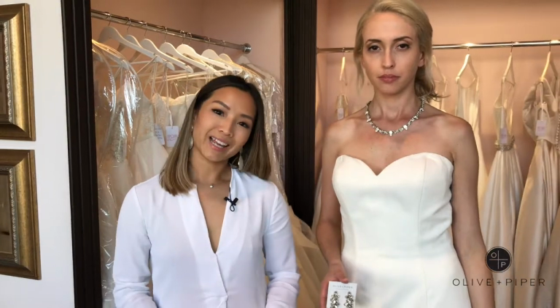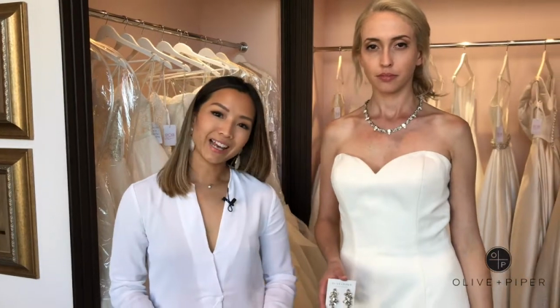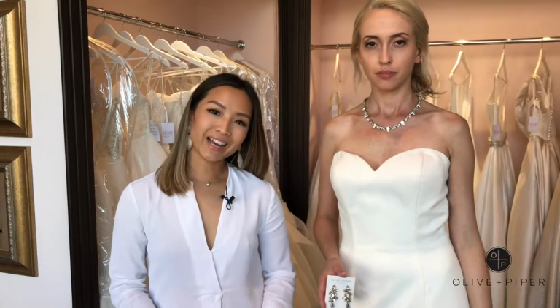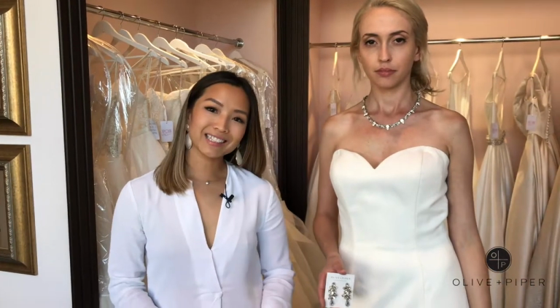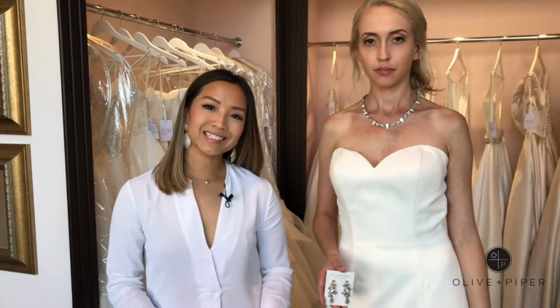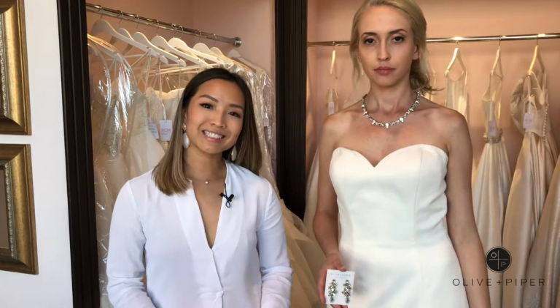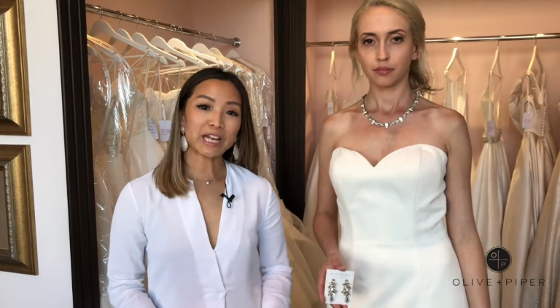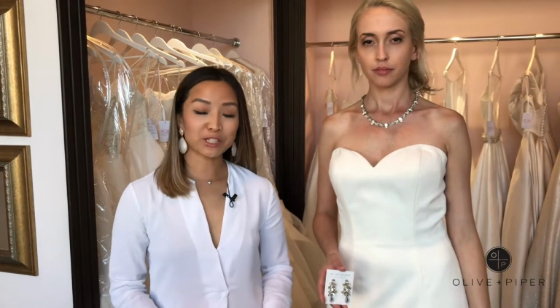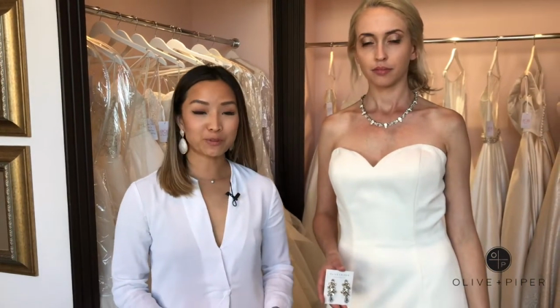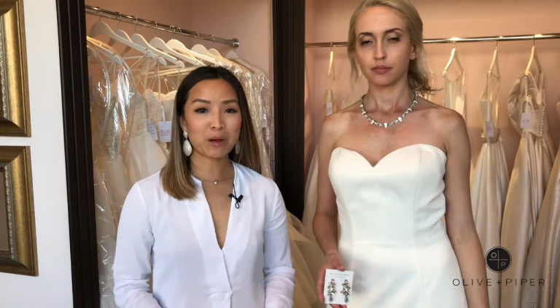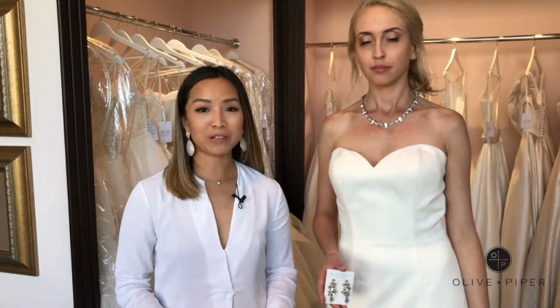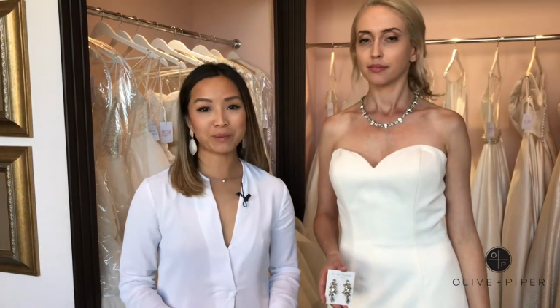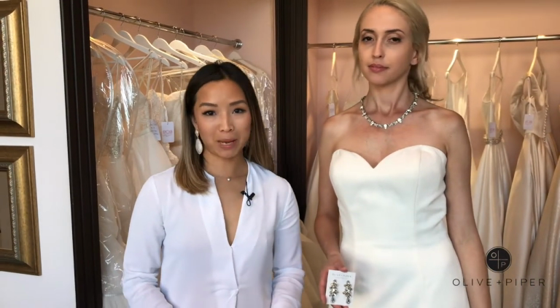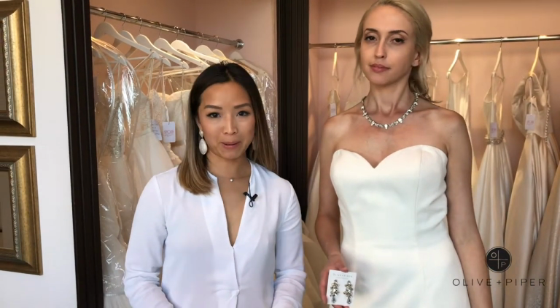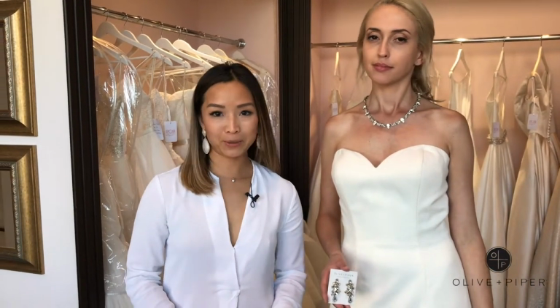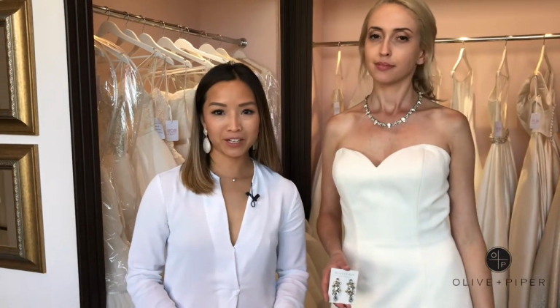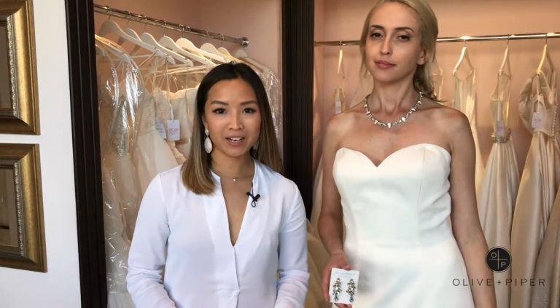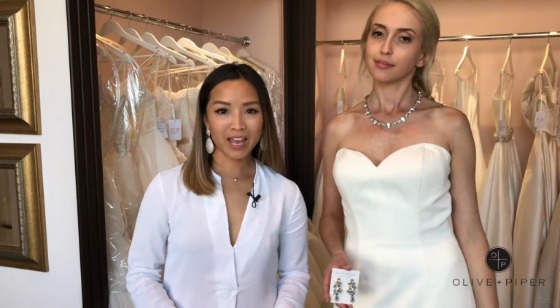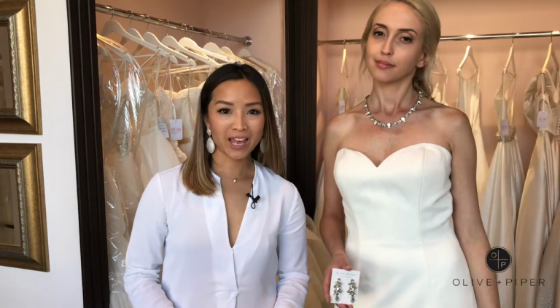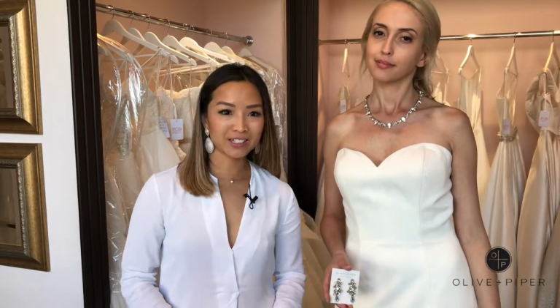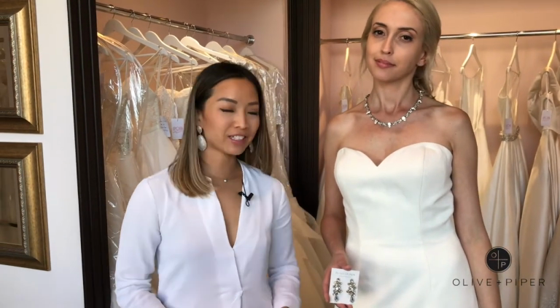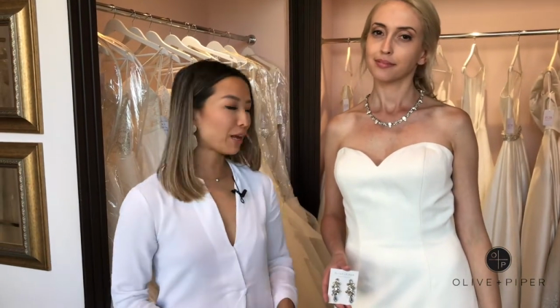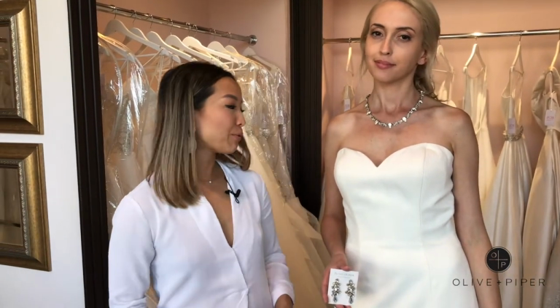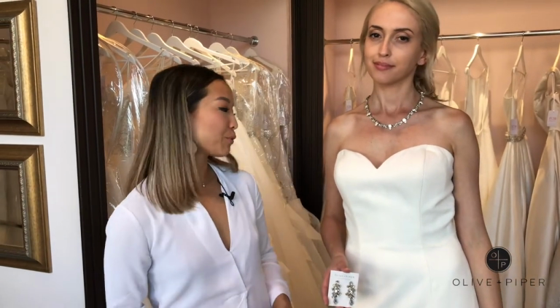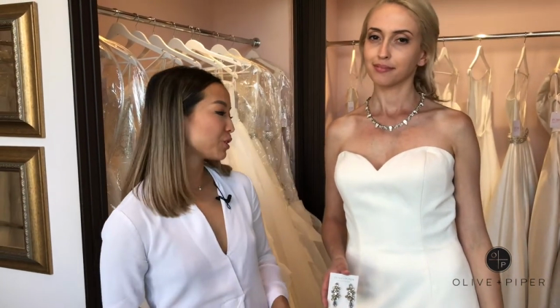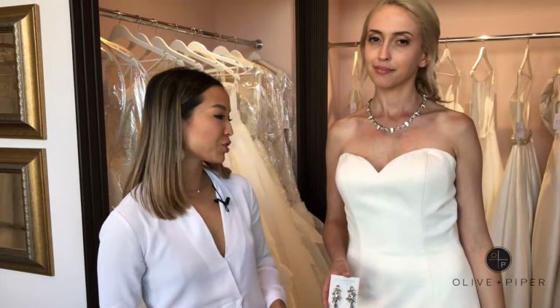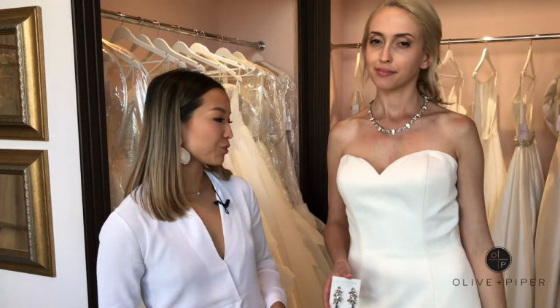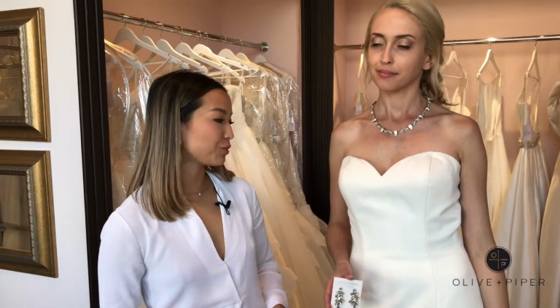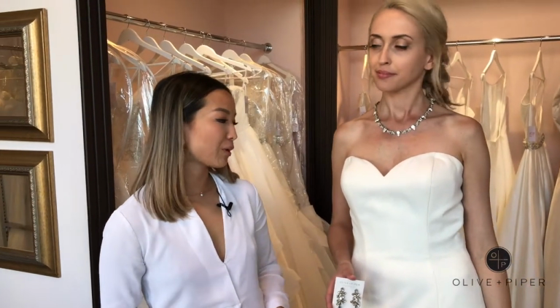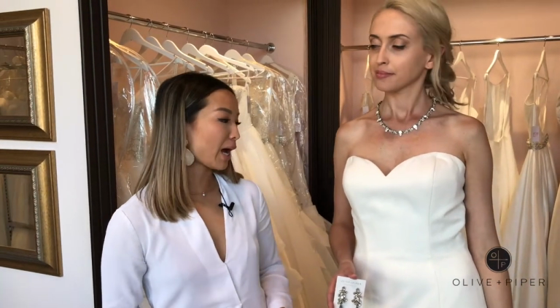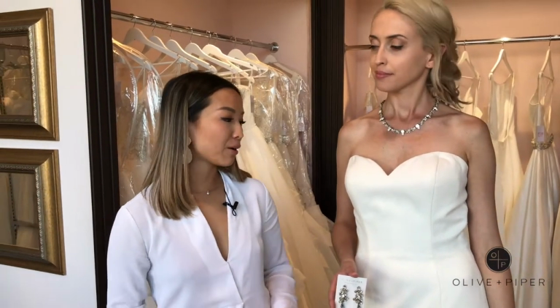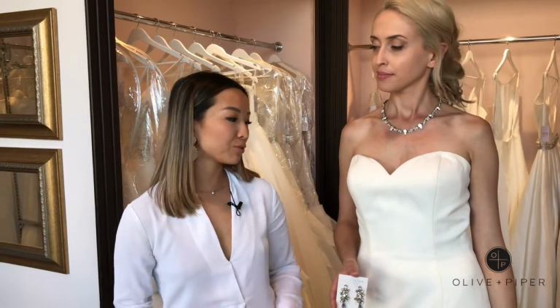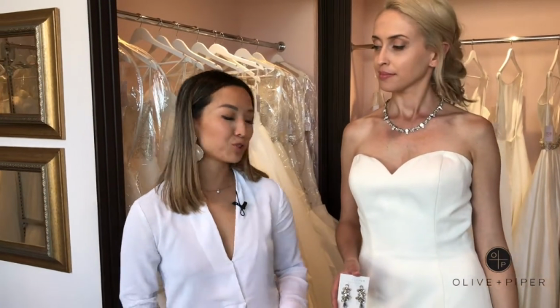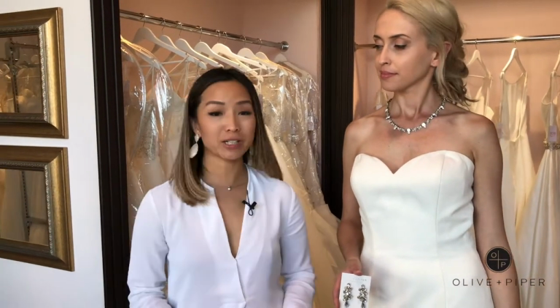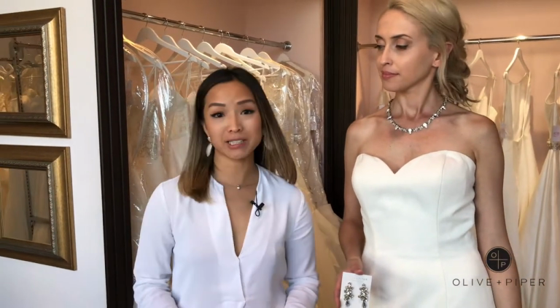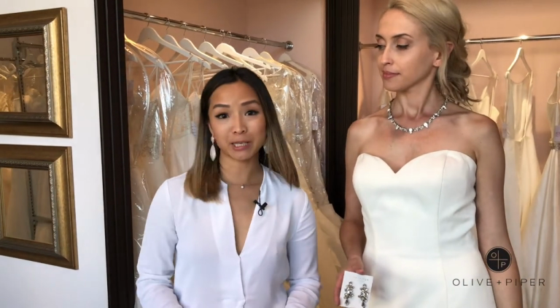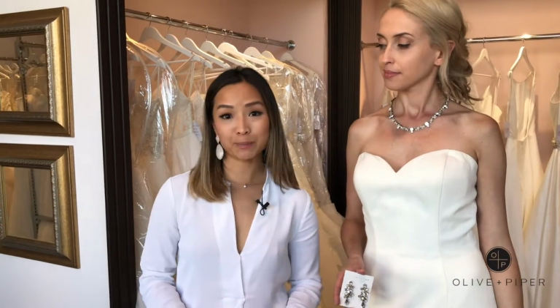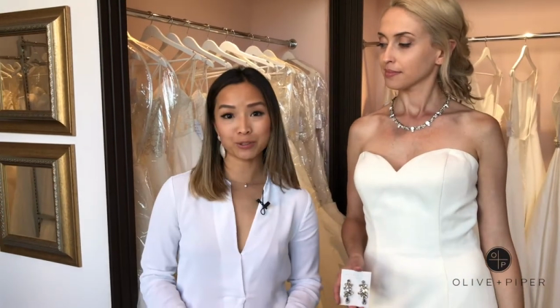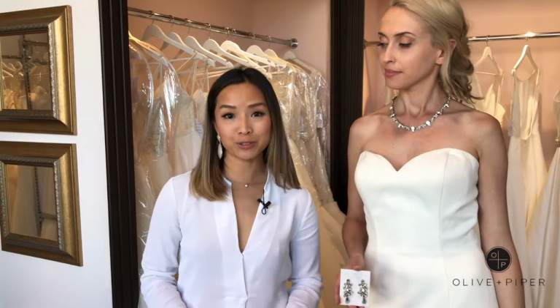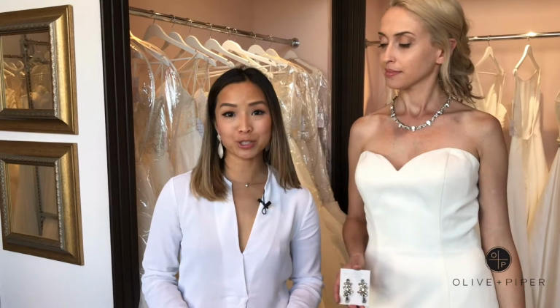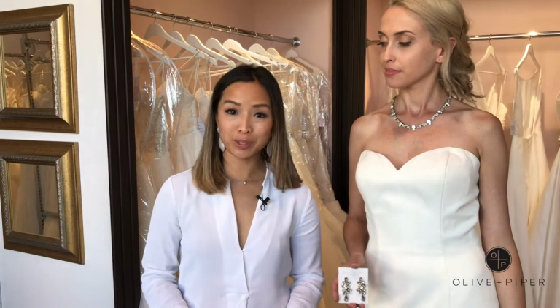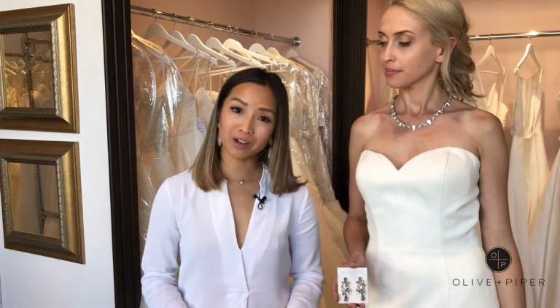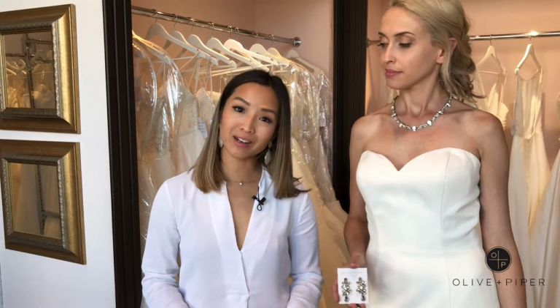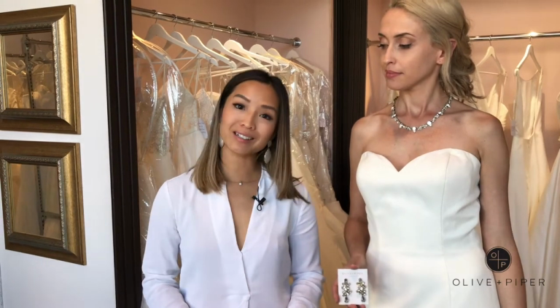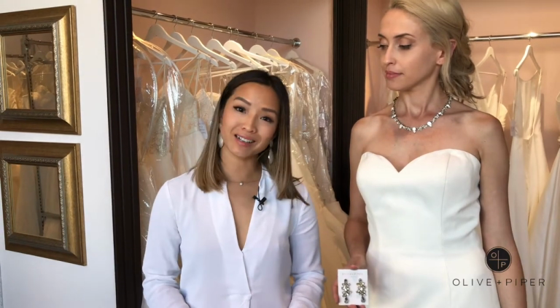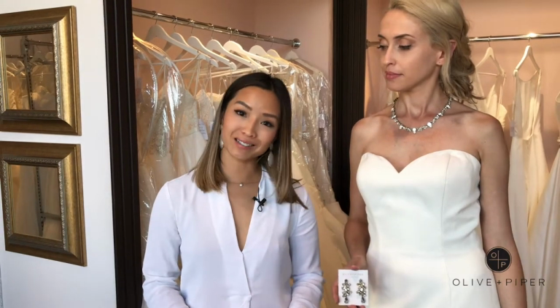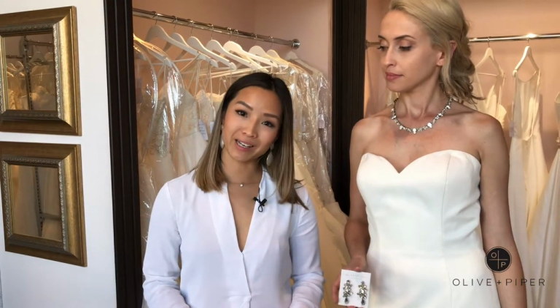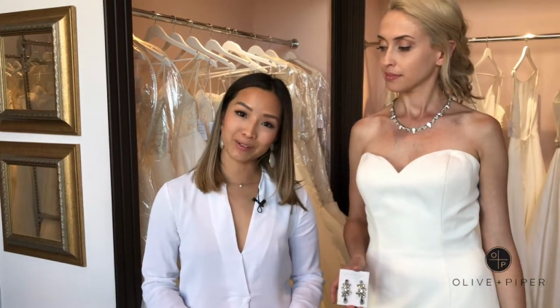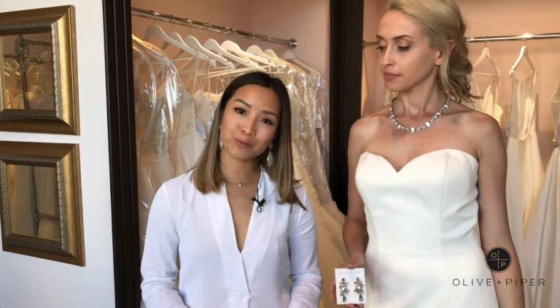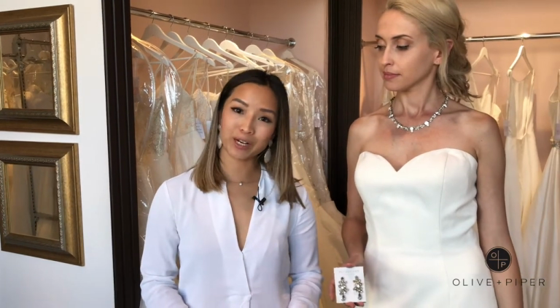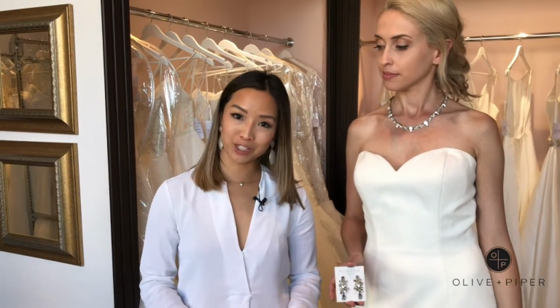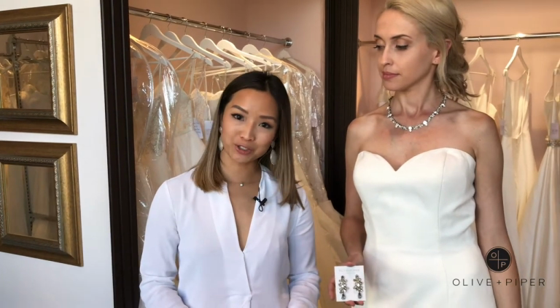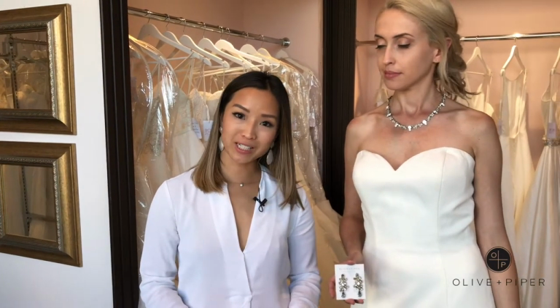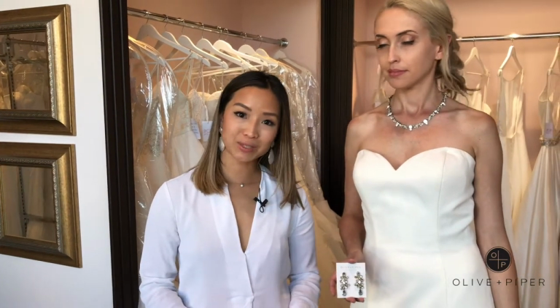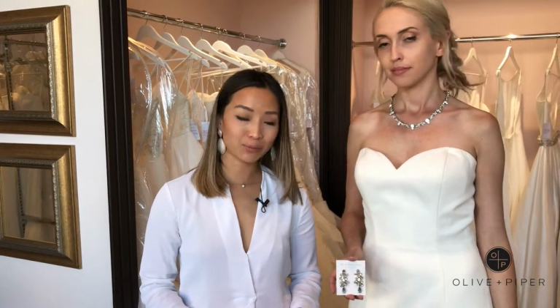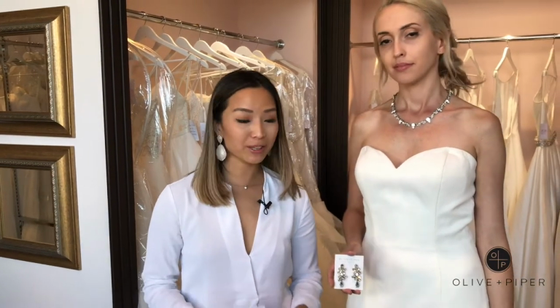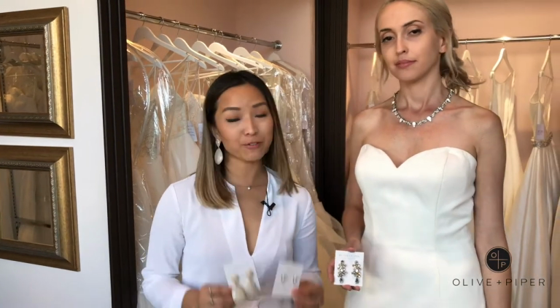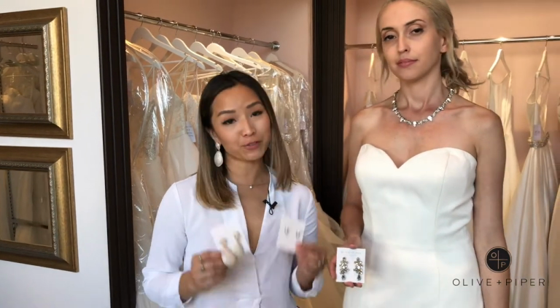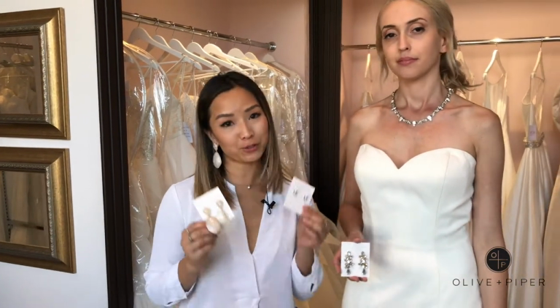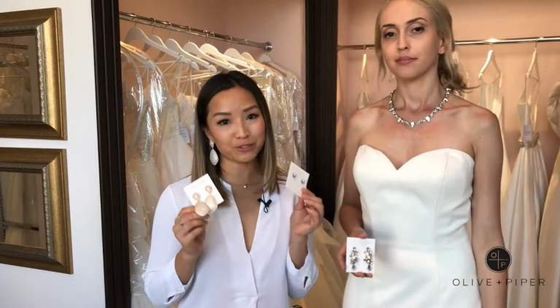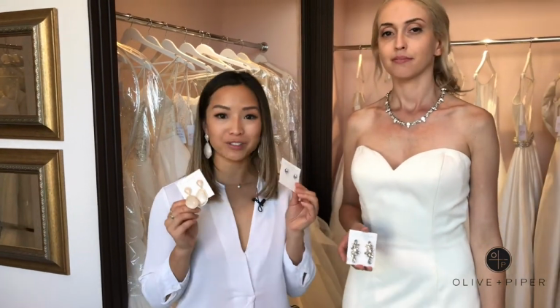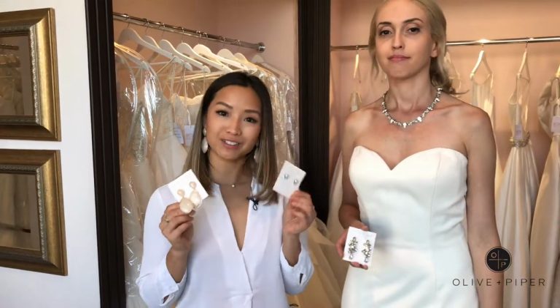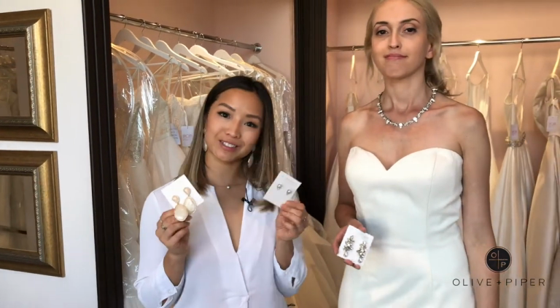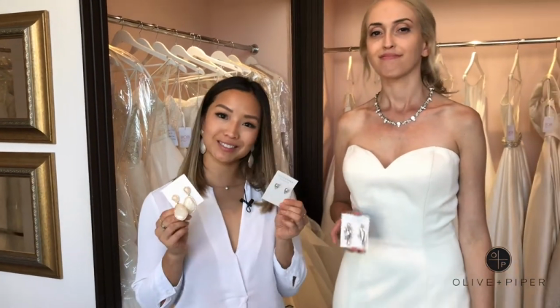Hey guys, it's Tanya from Olive and Piper, and today we want to show you how to dress up your sweetheart neckline wedding dress with a few different looks.